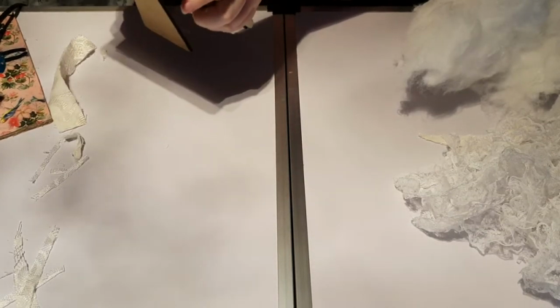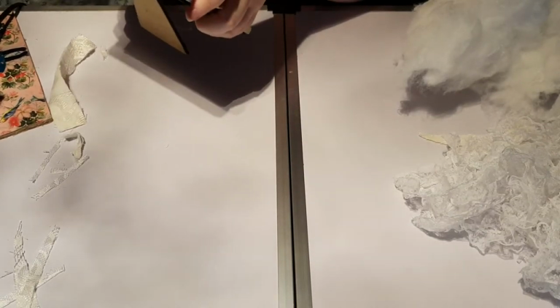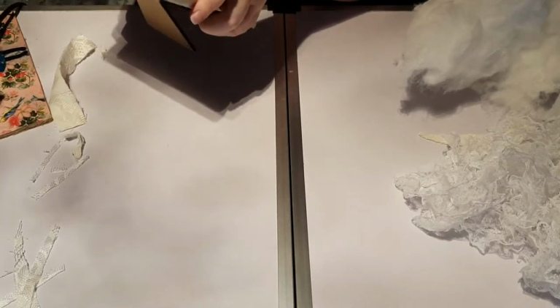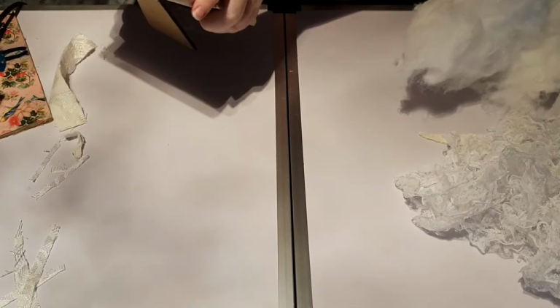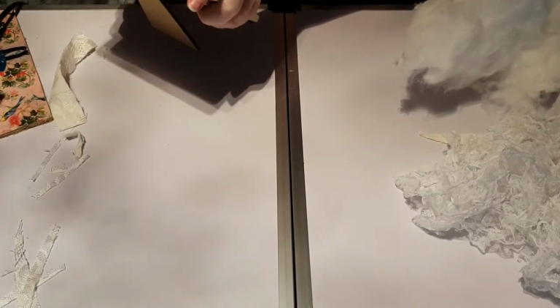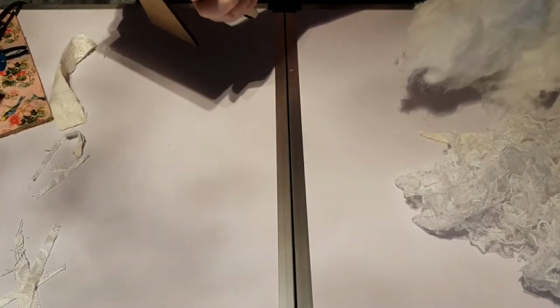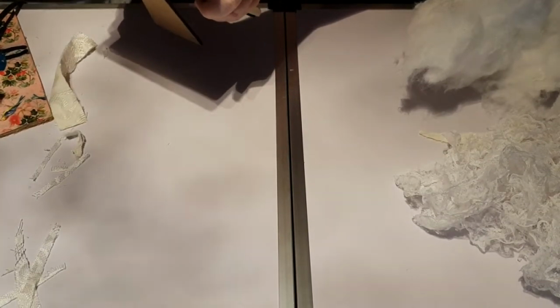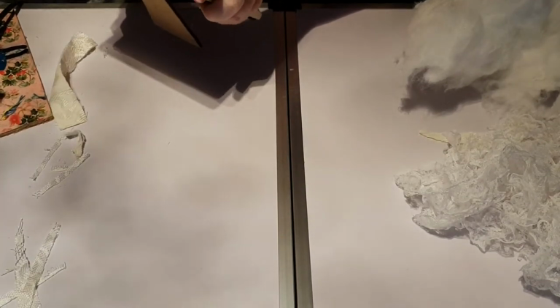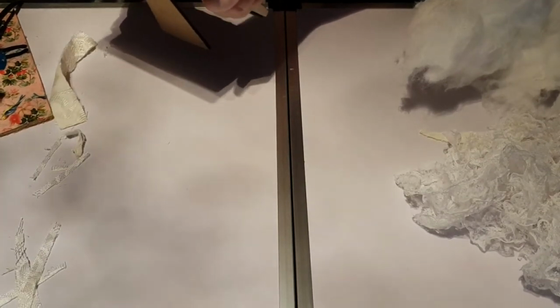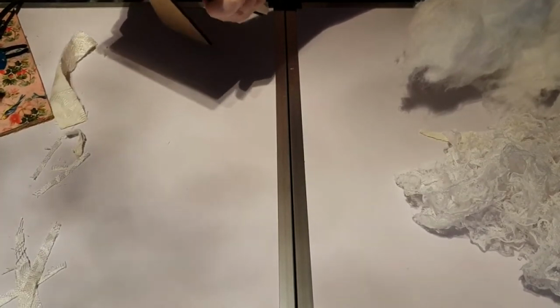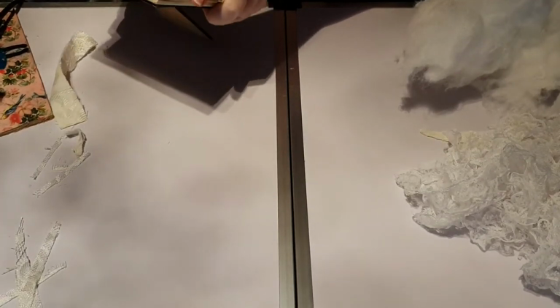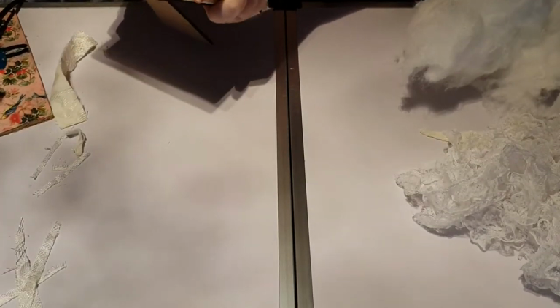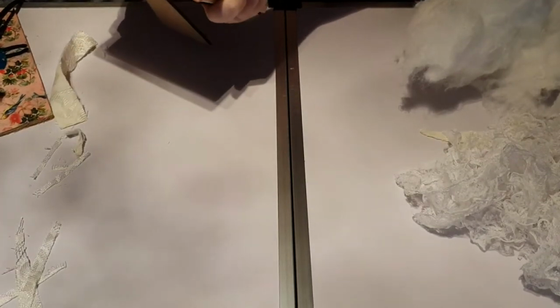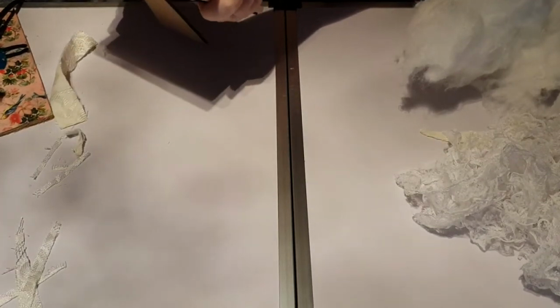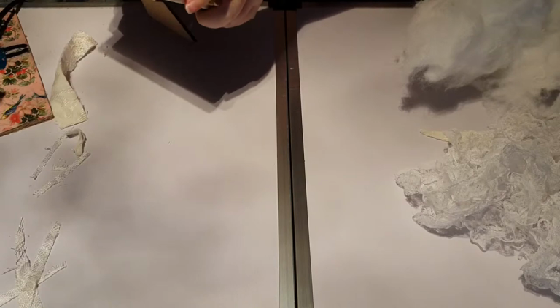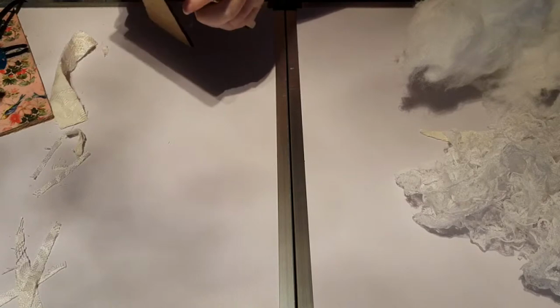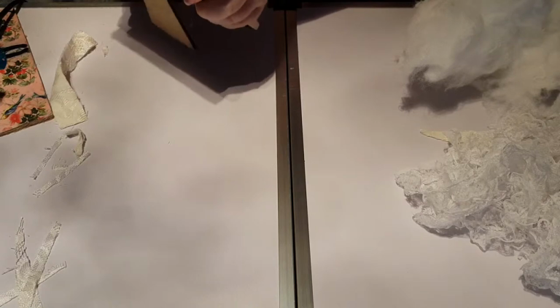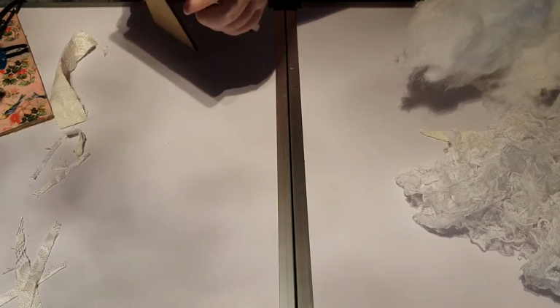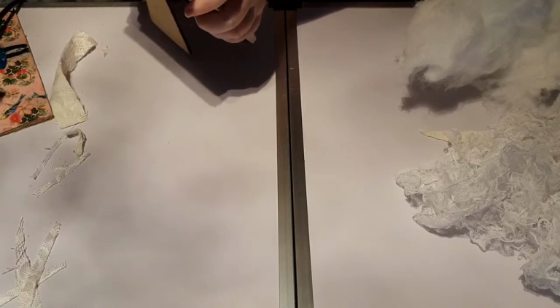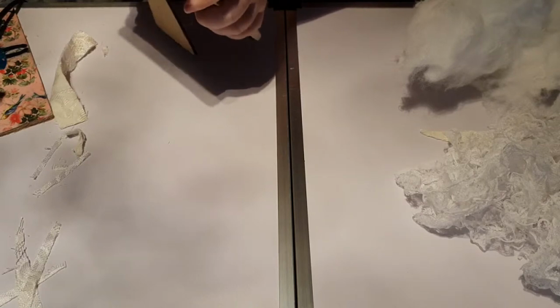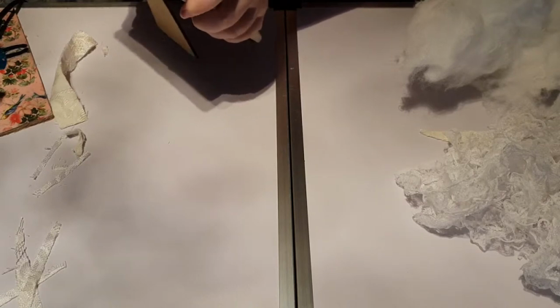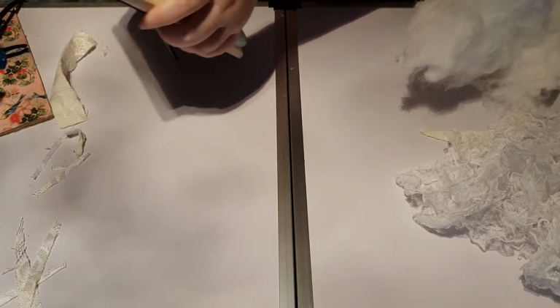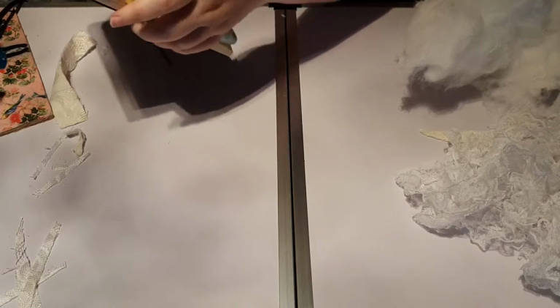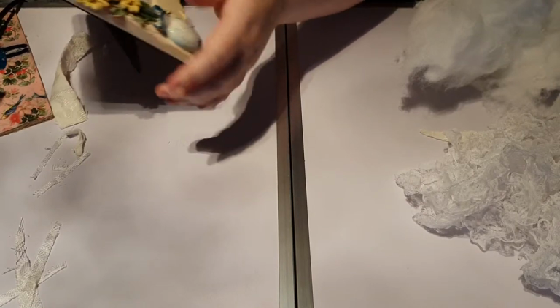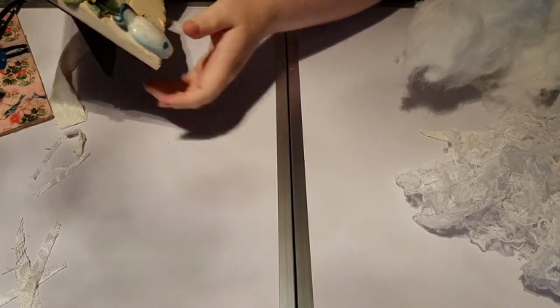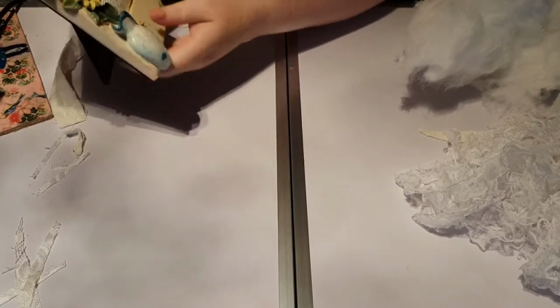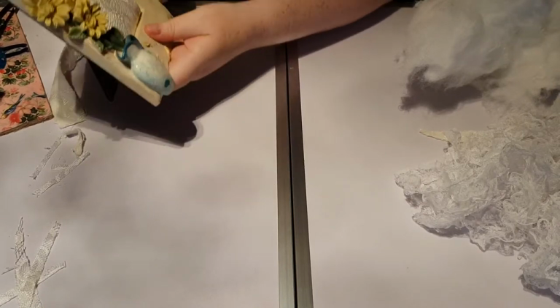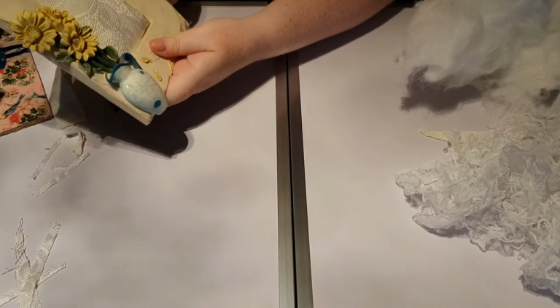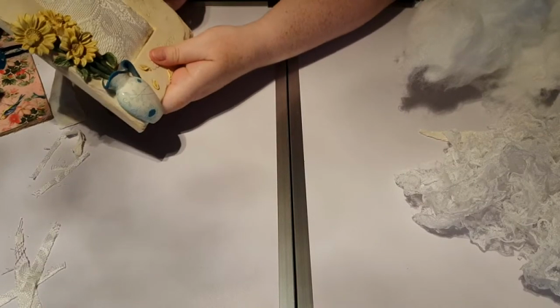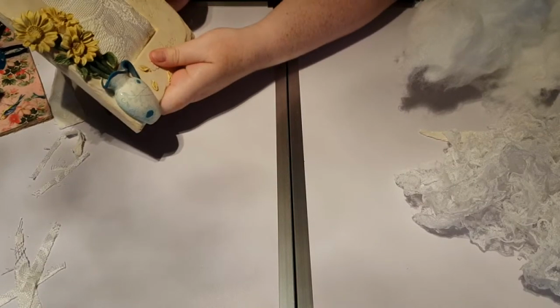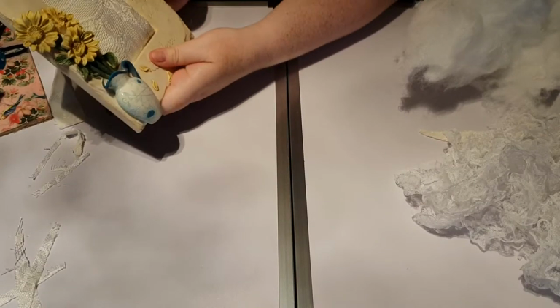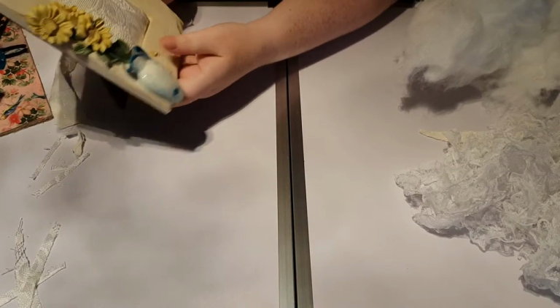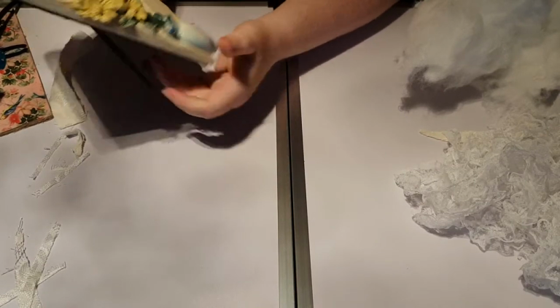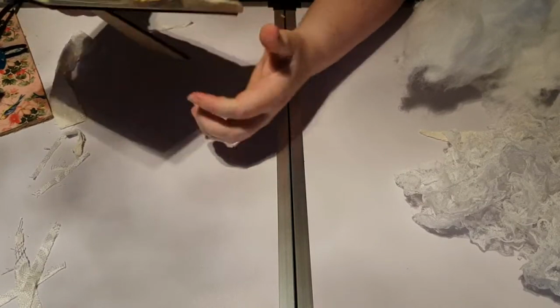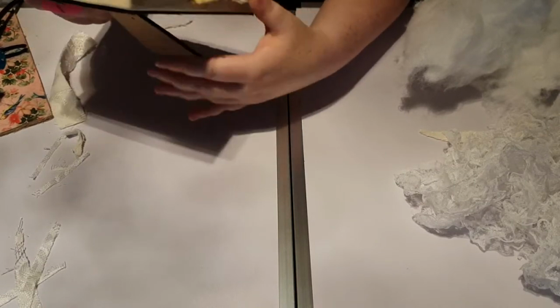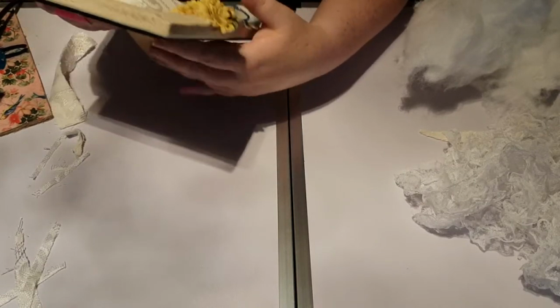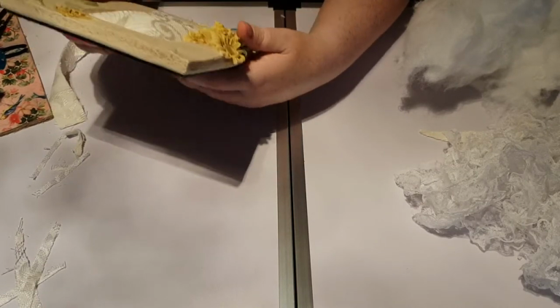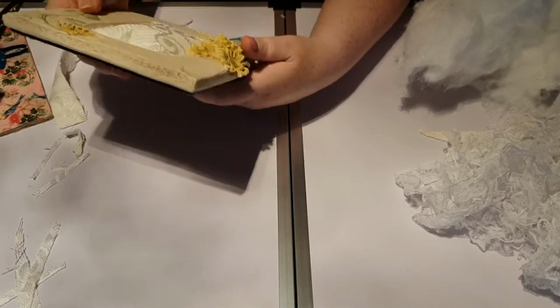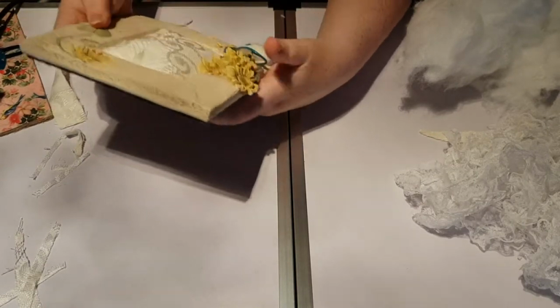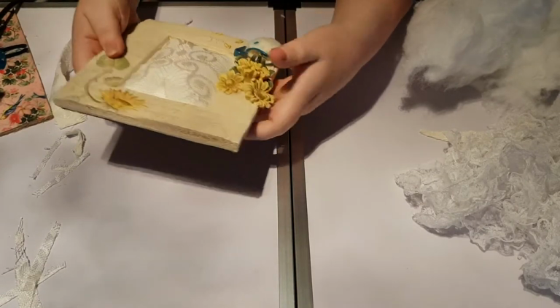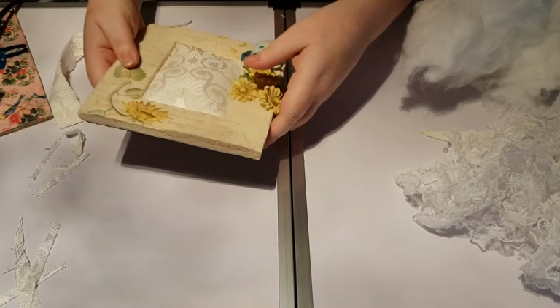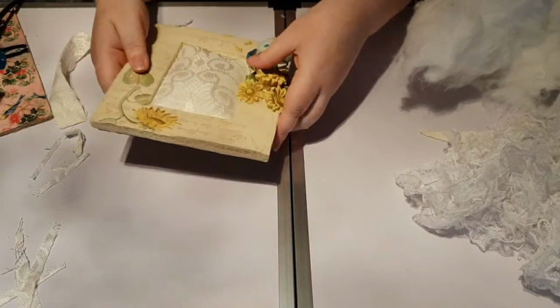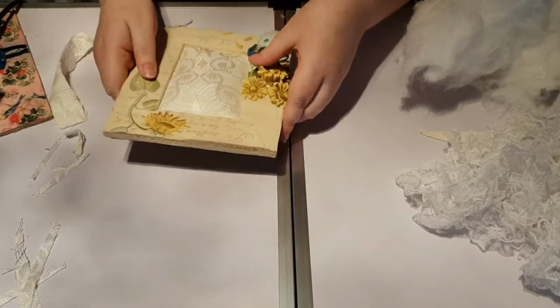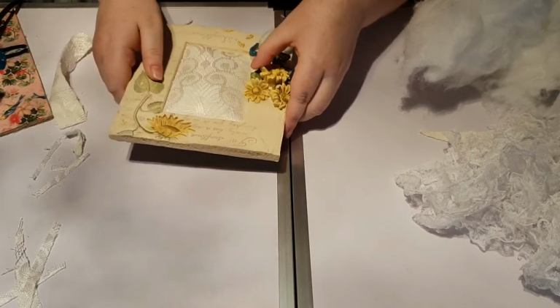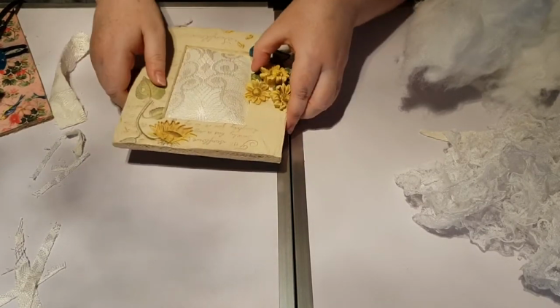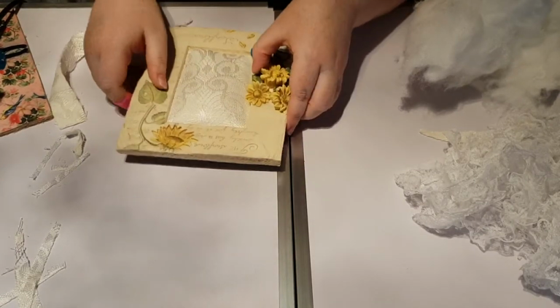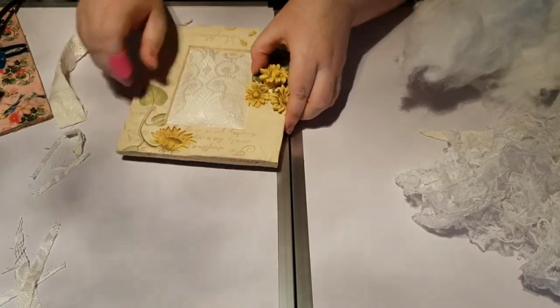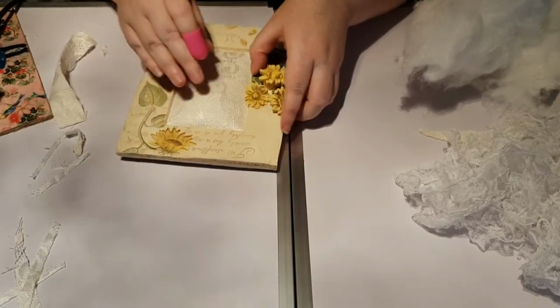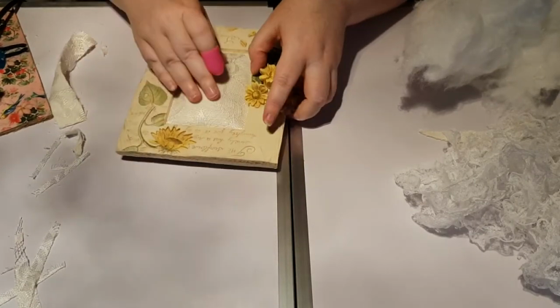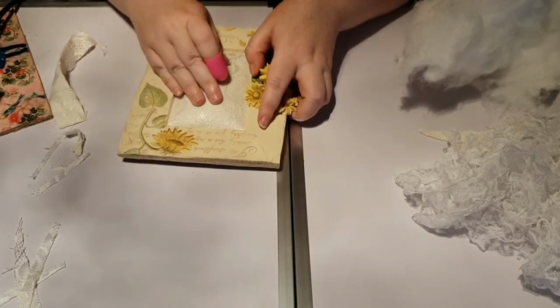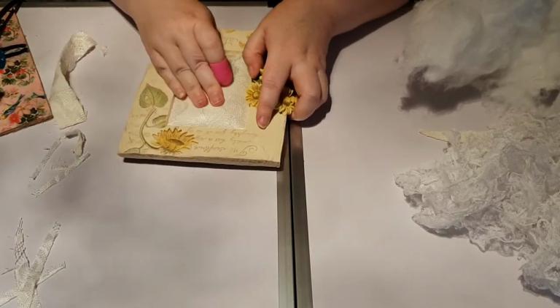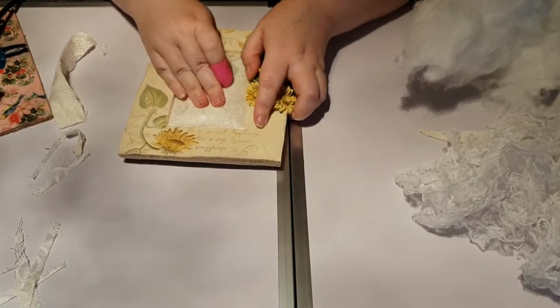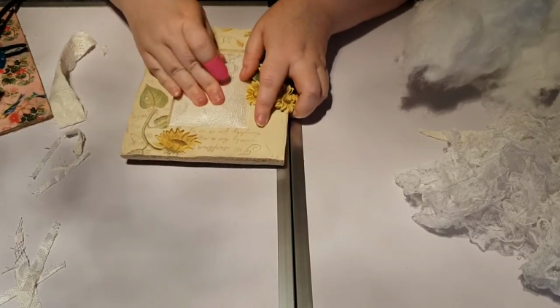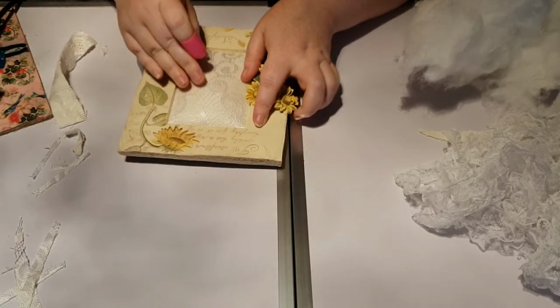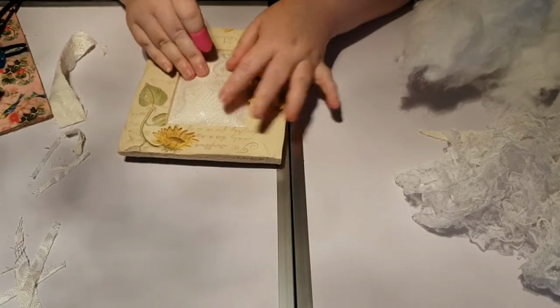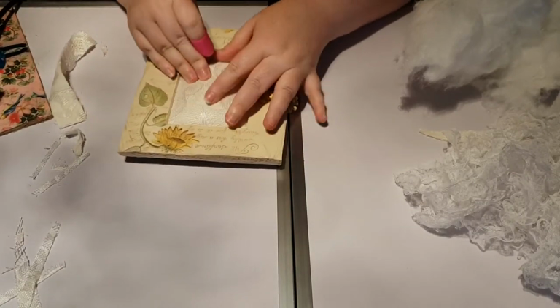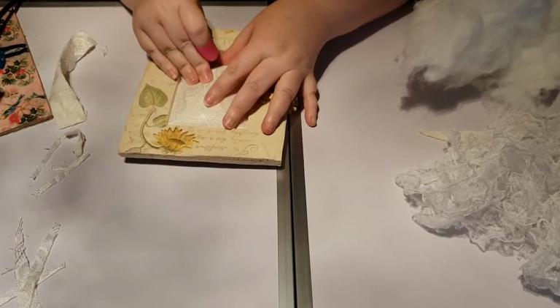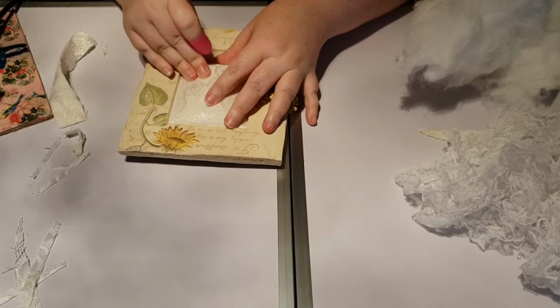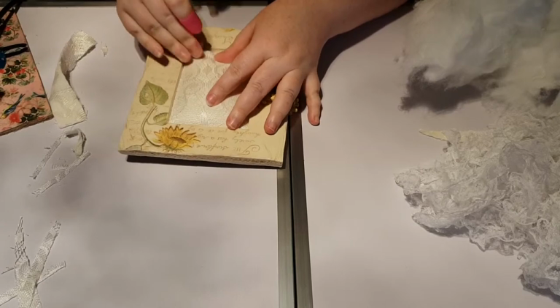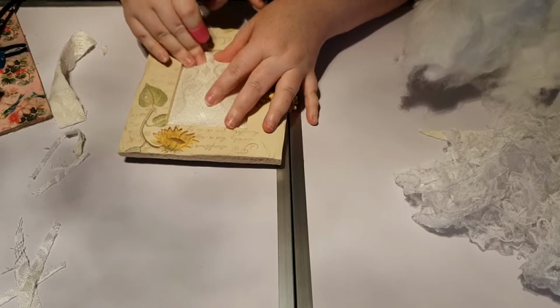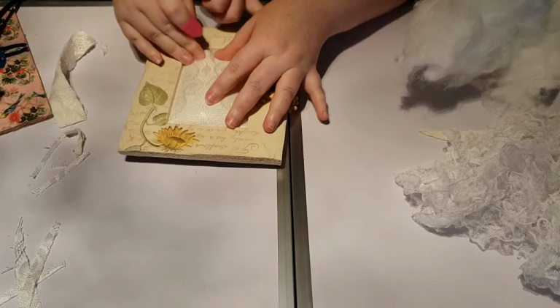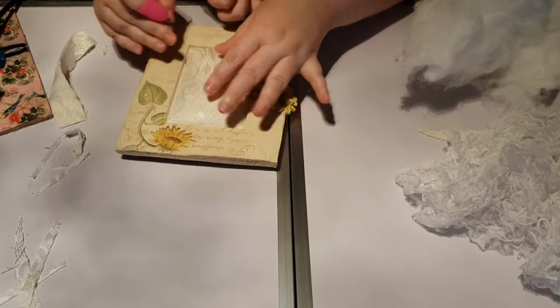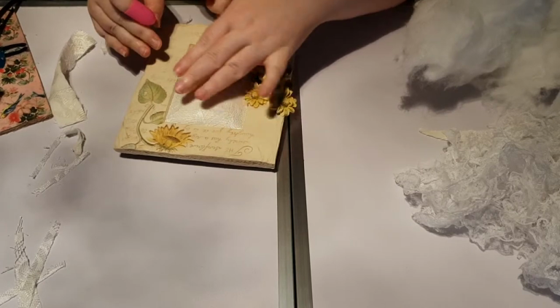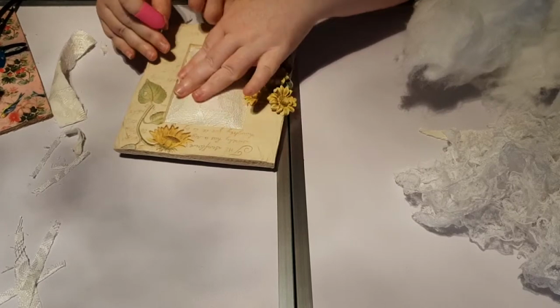You just push it around until you're happy with the way it looks.